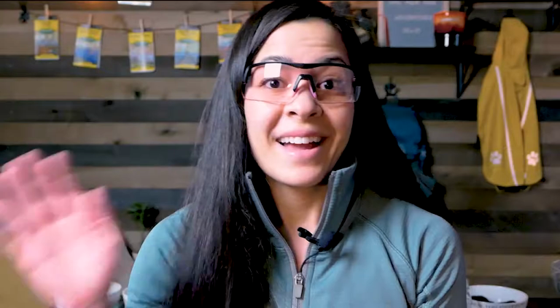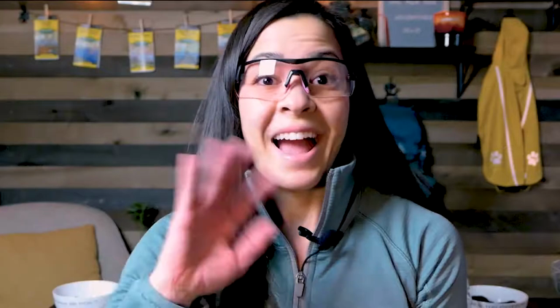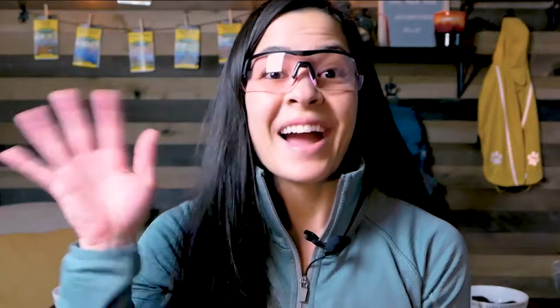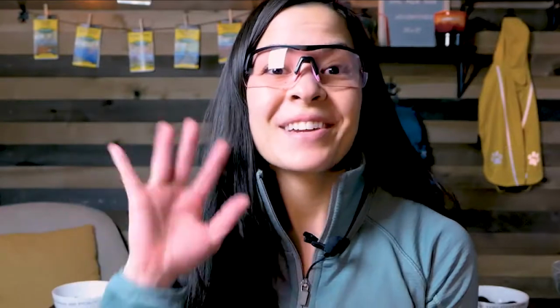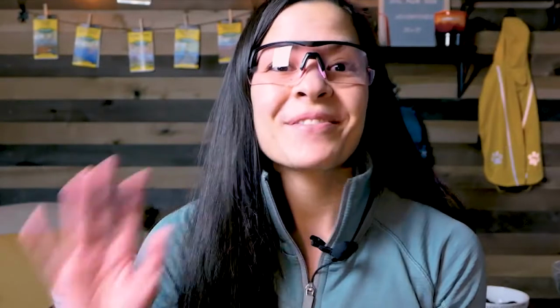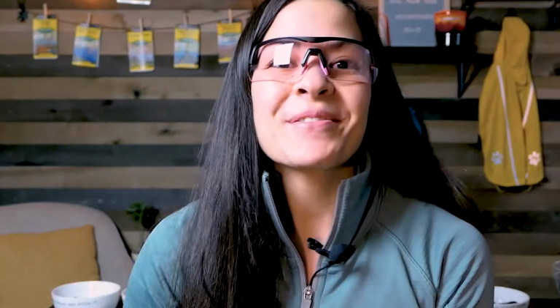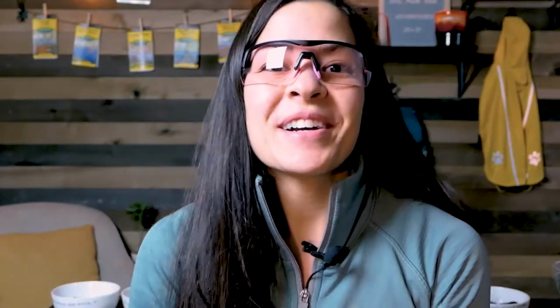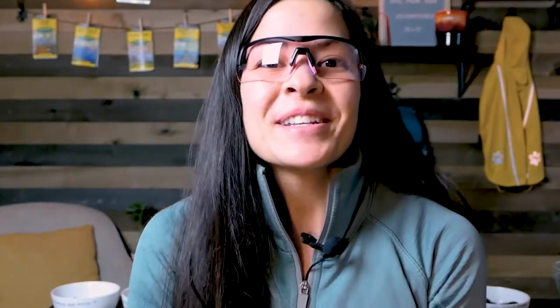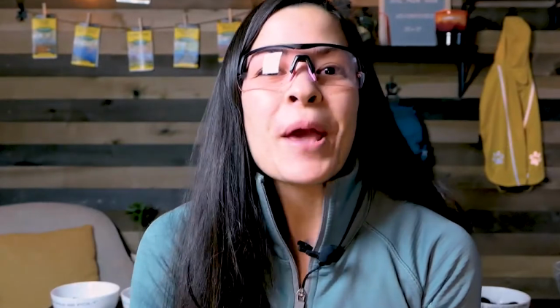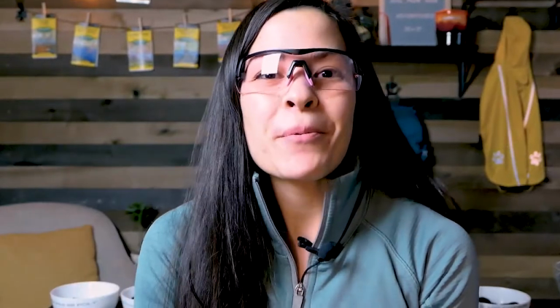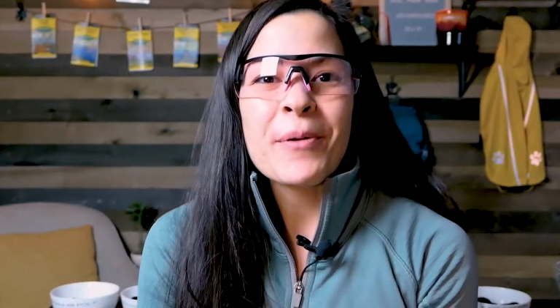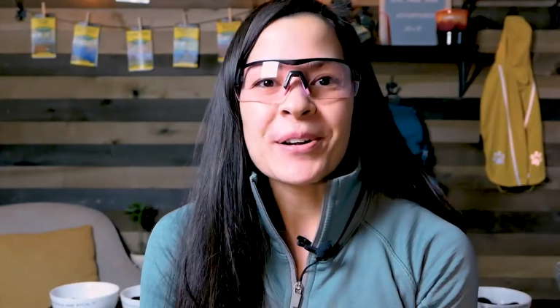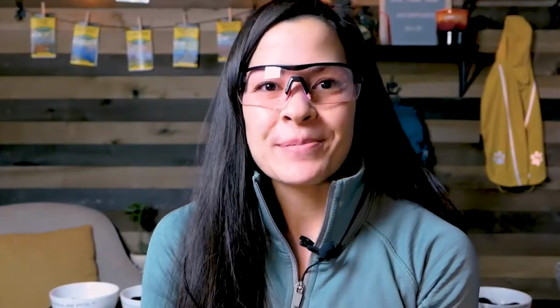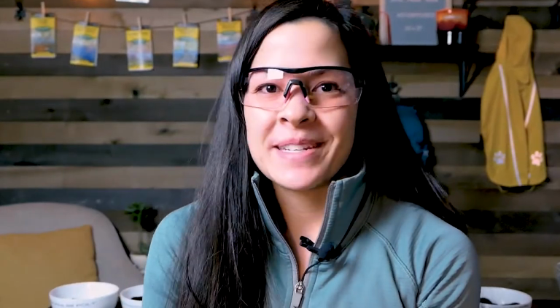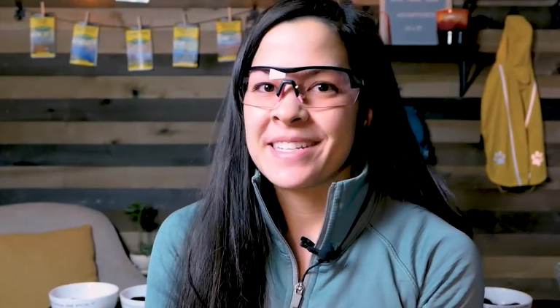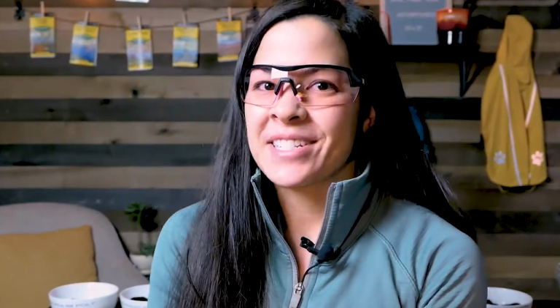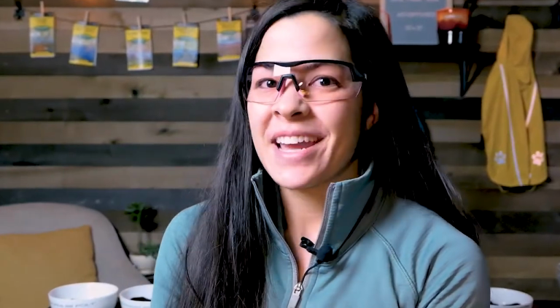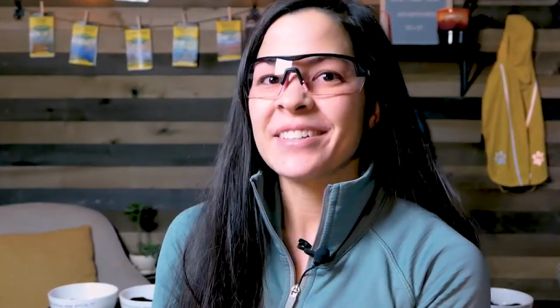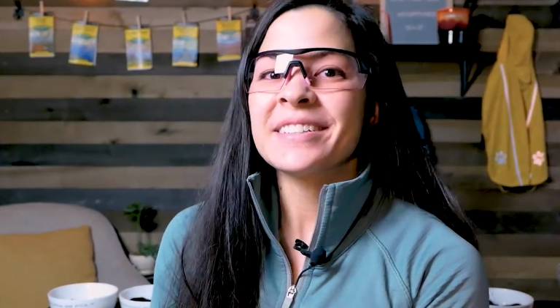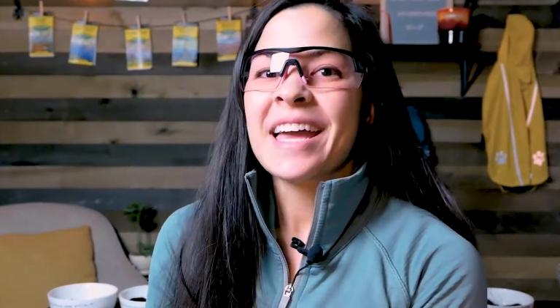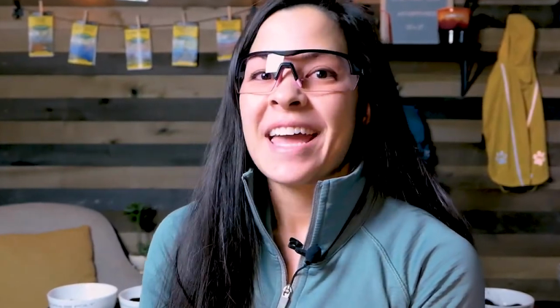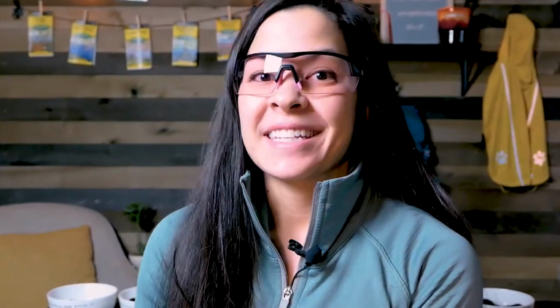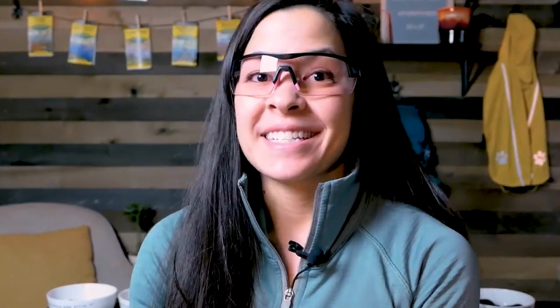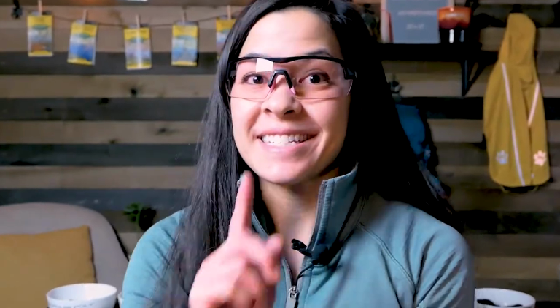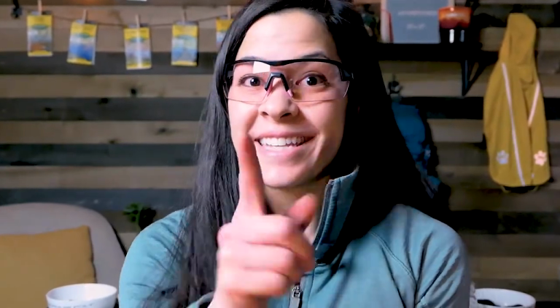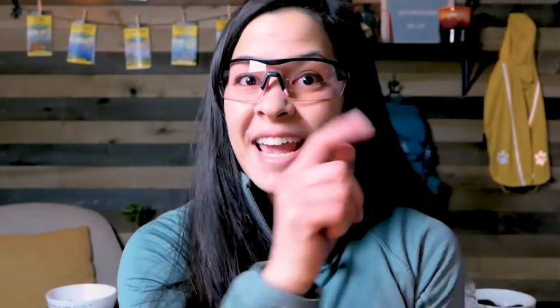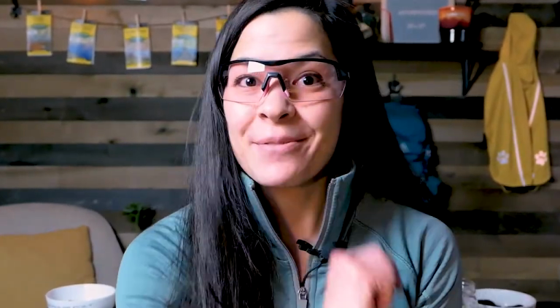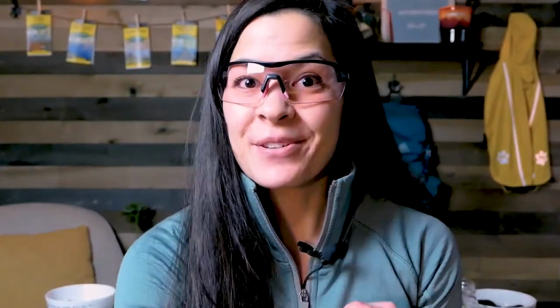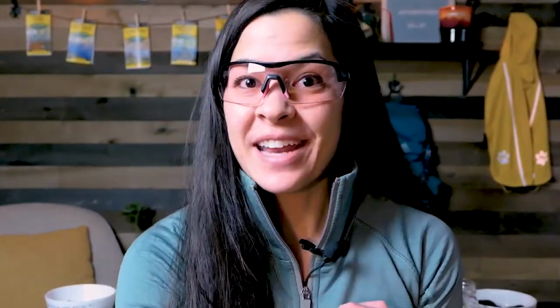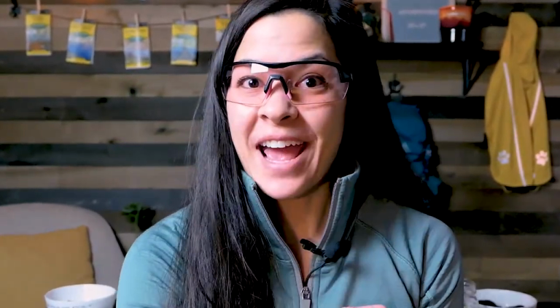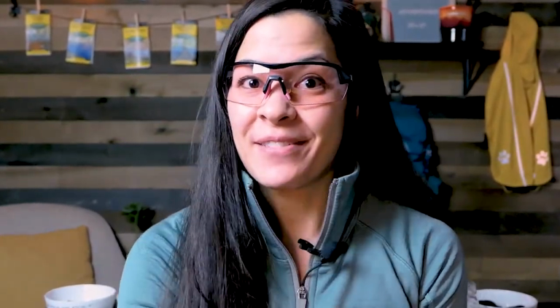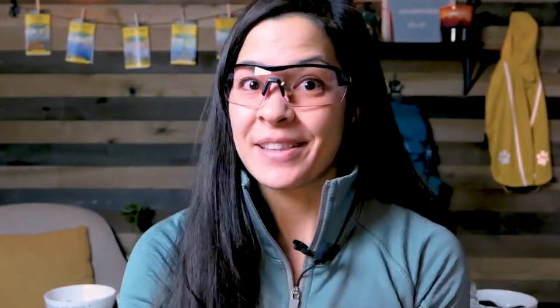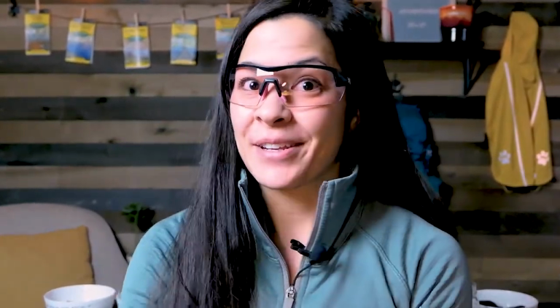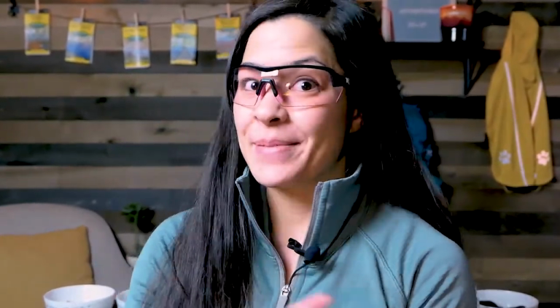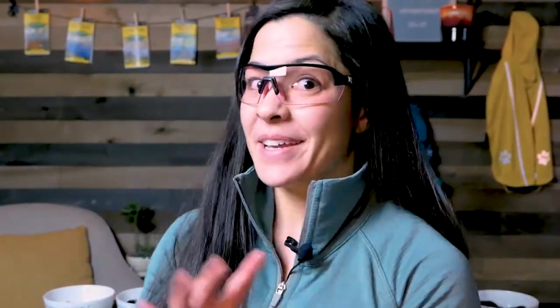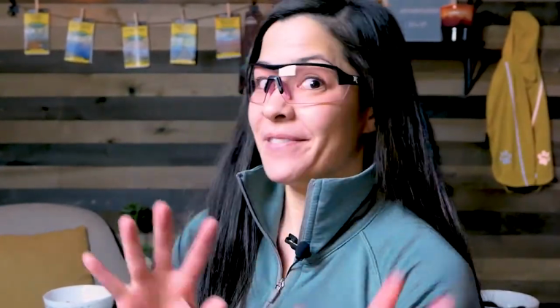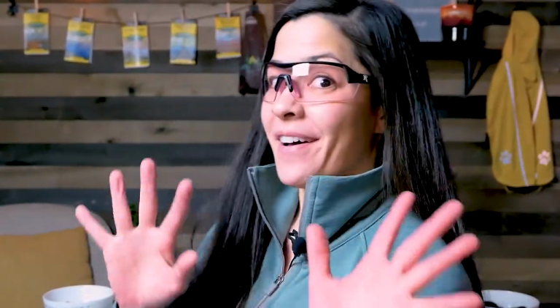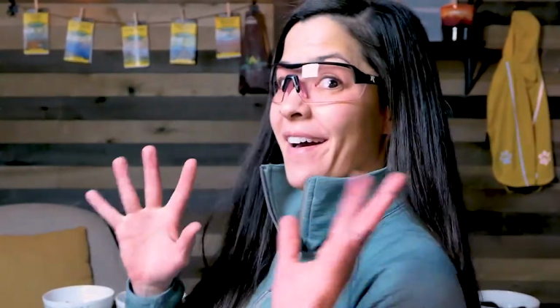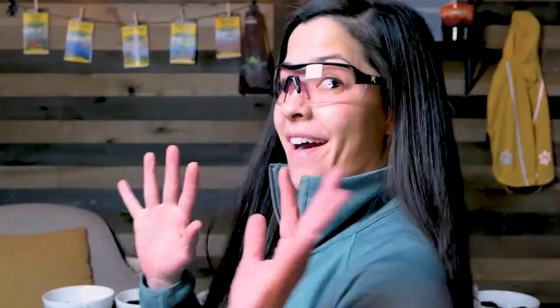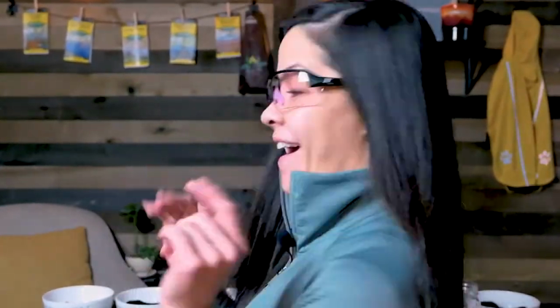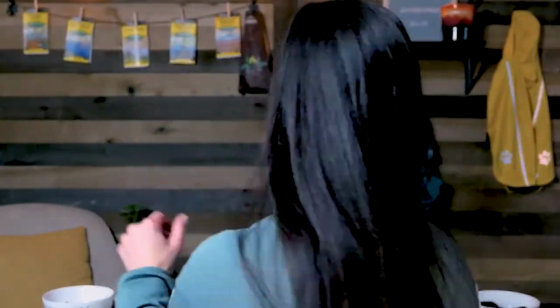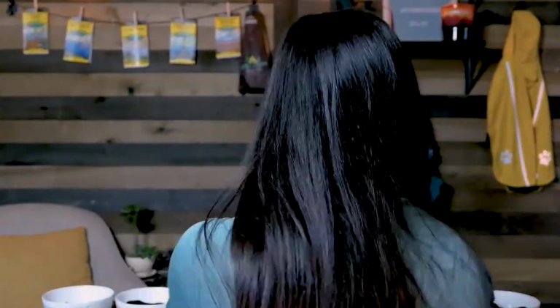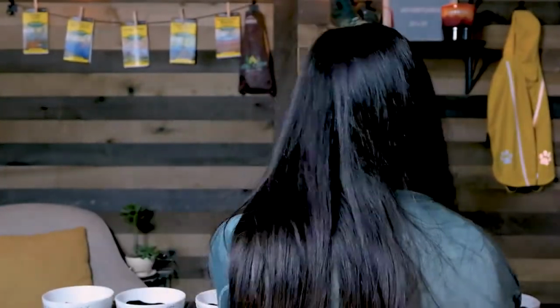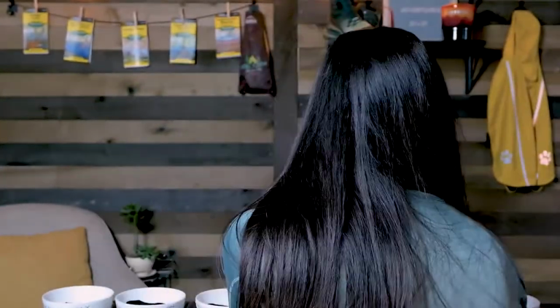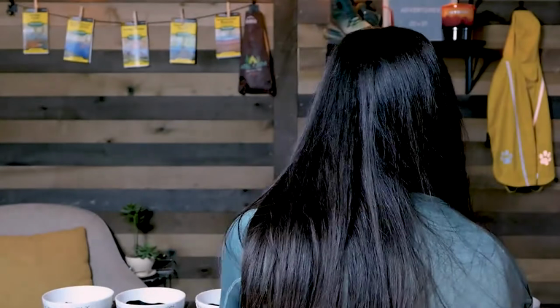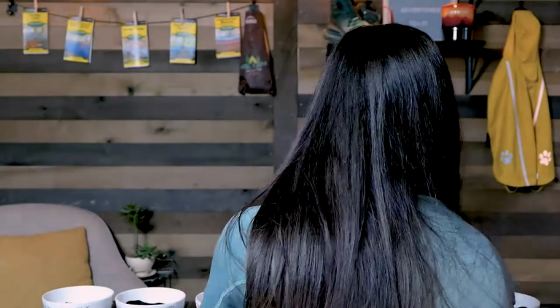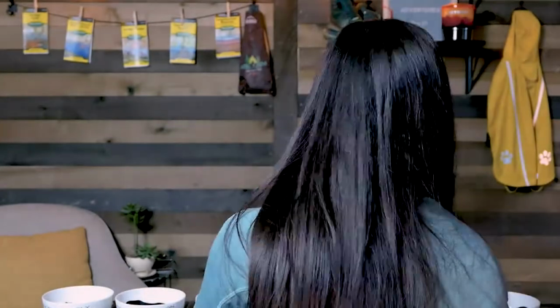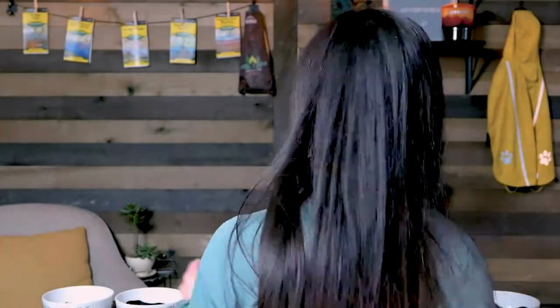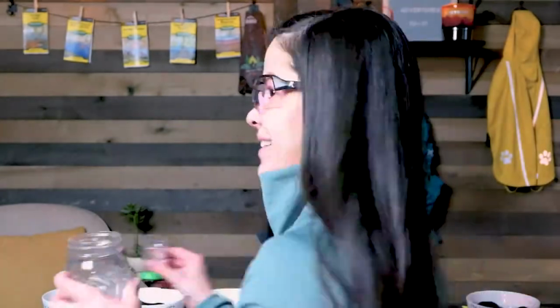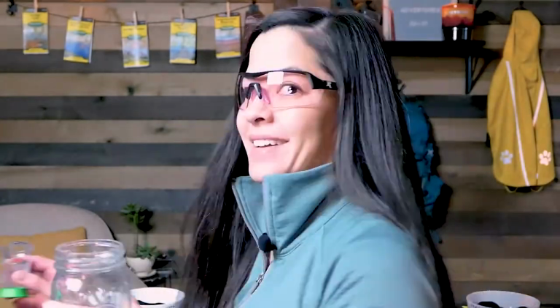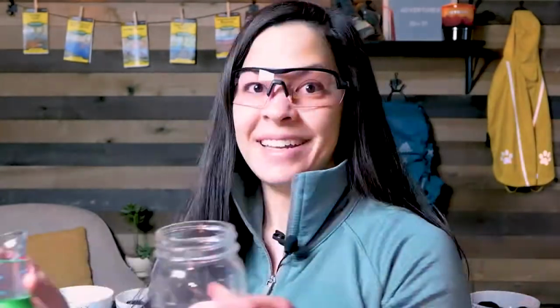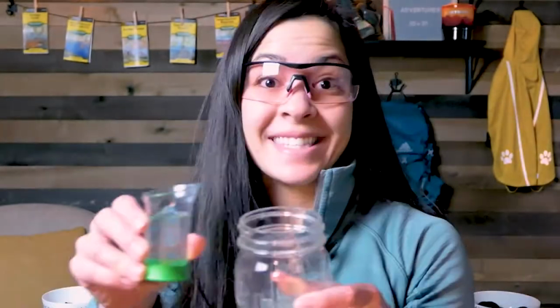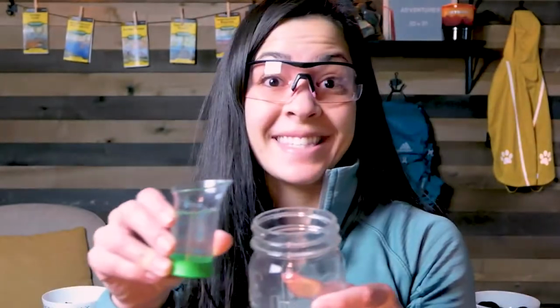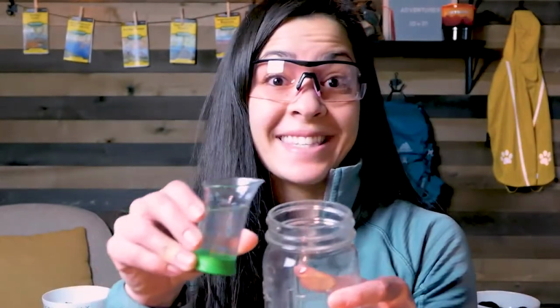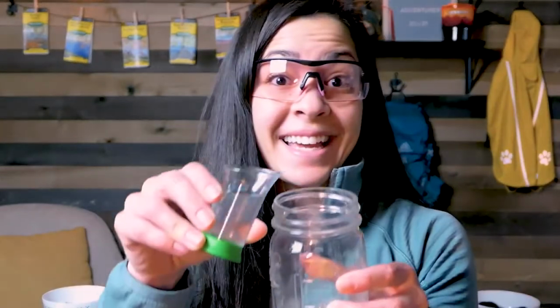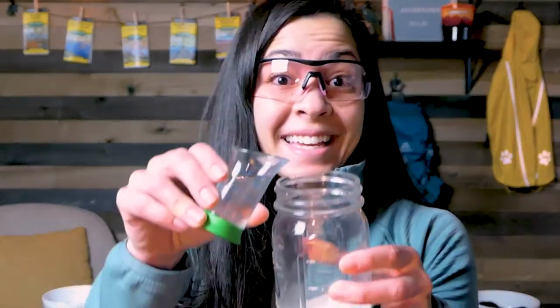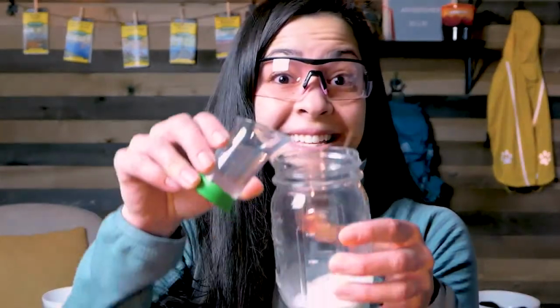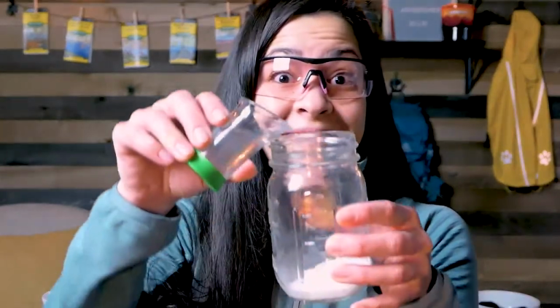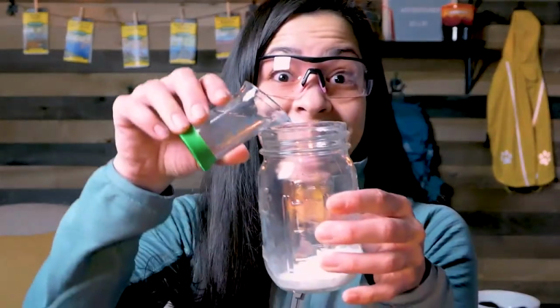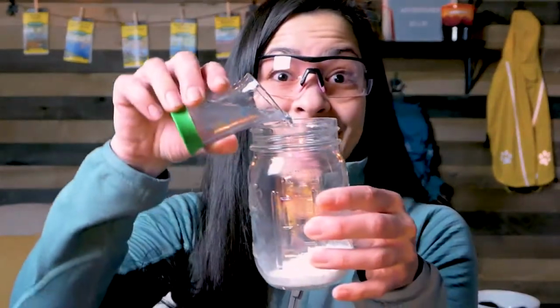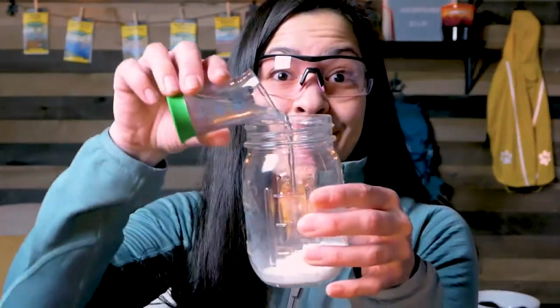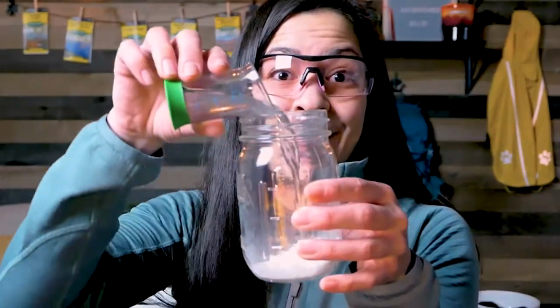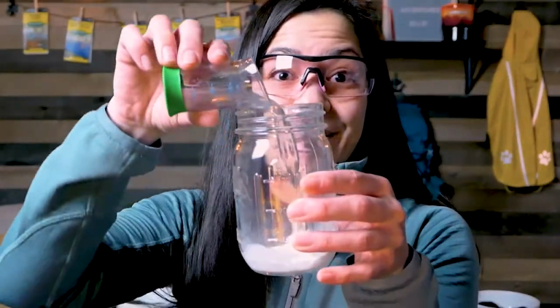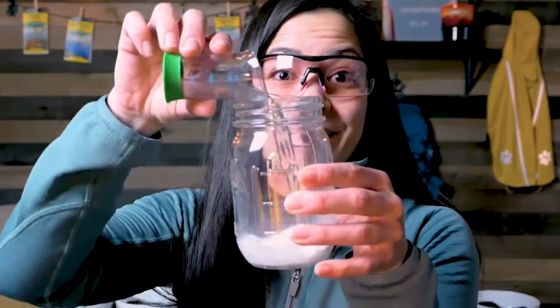Hi everyone, and welcome to the channel. Today we're gonna have a little bit of a science experiment!